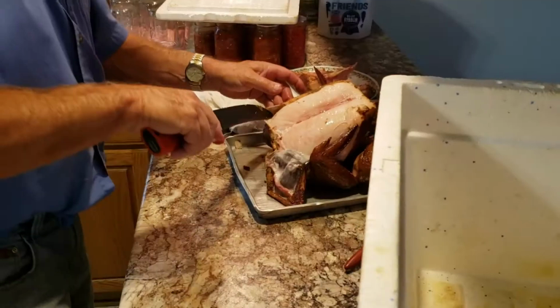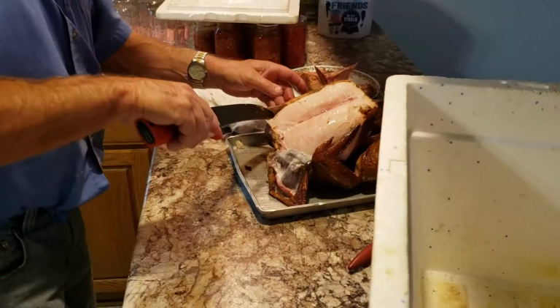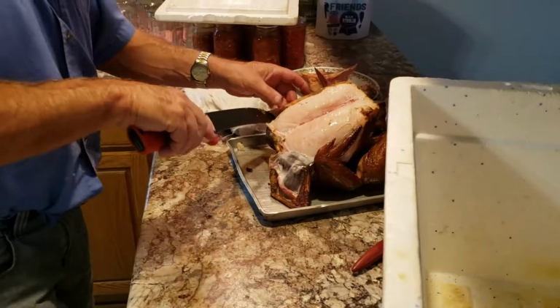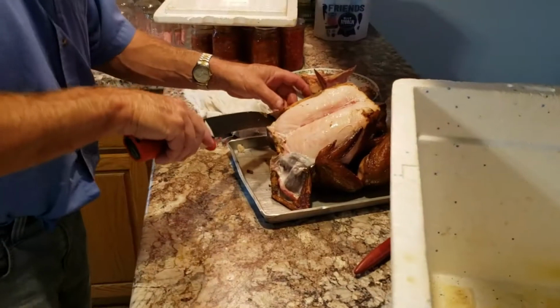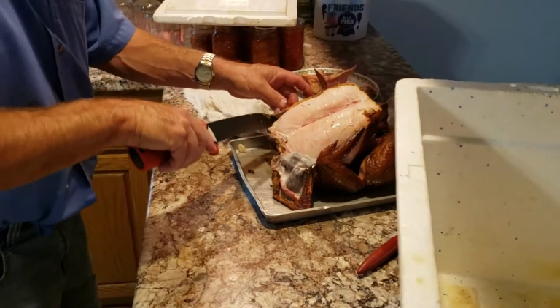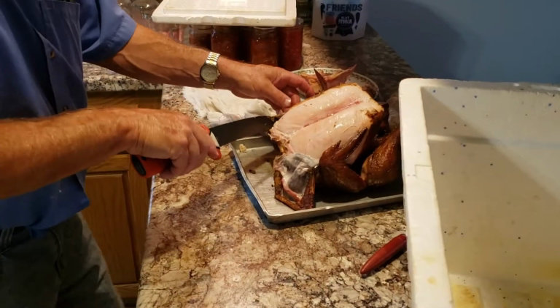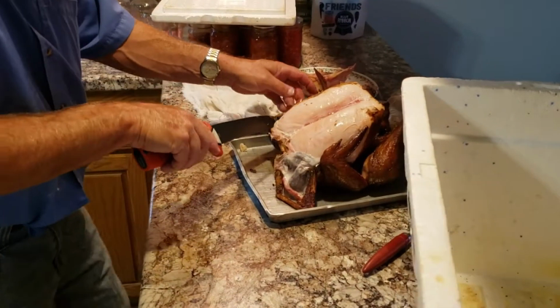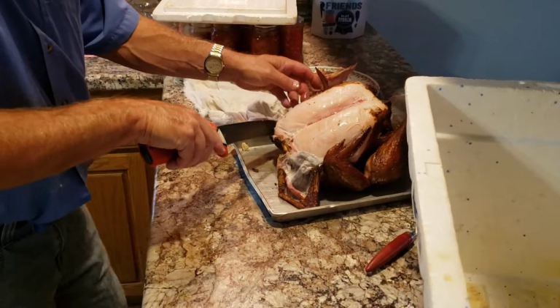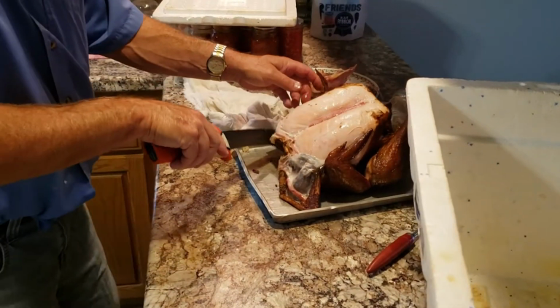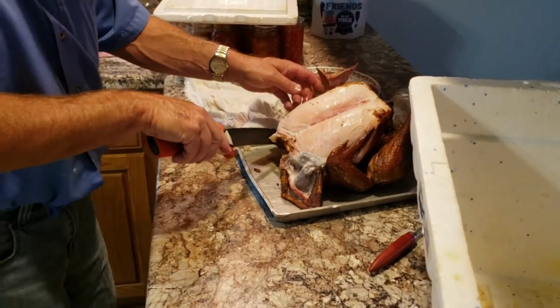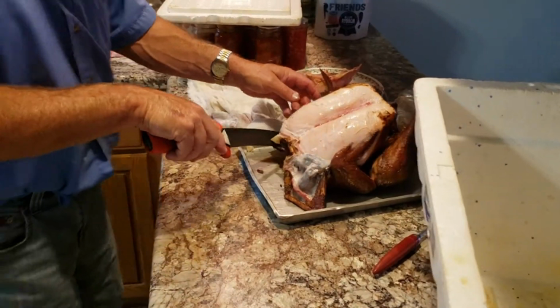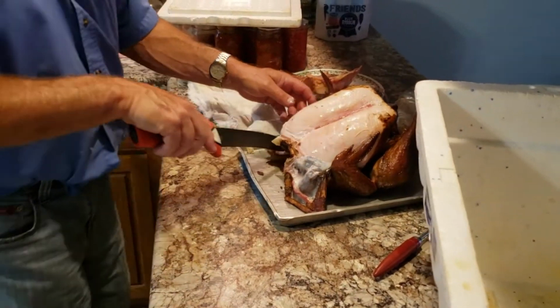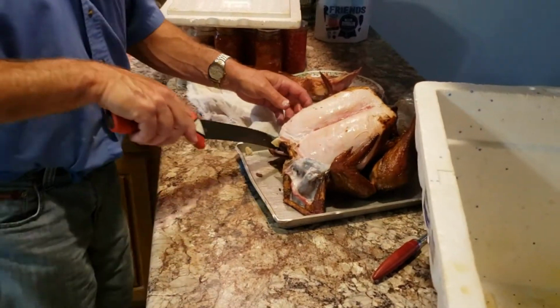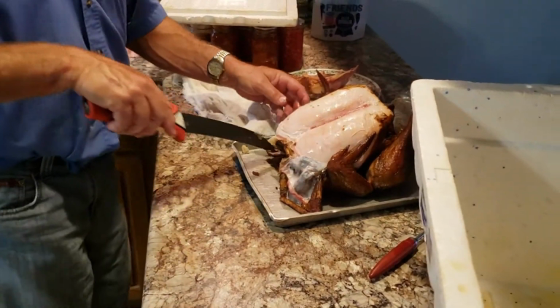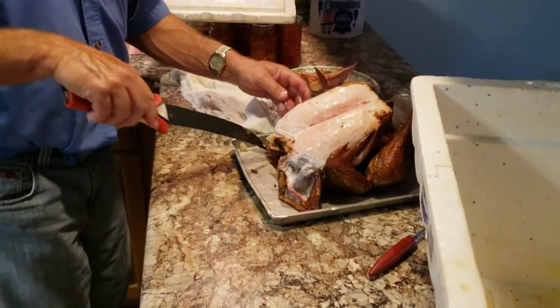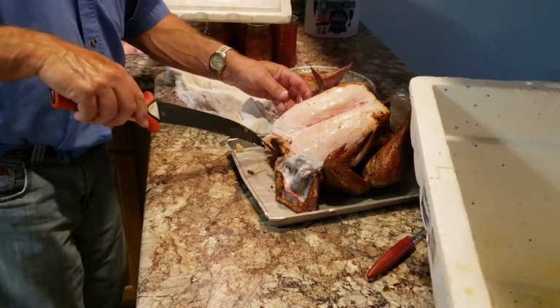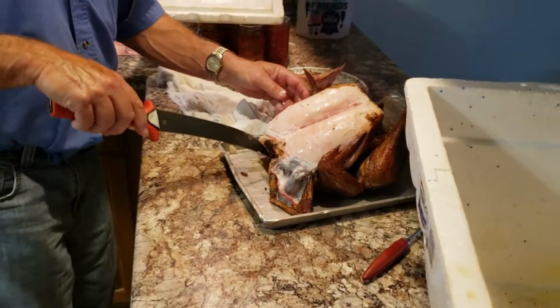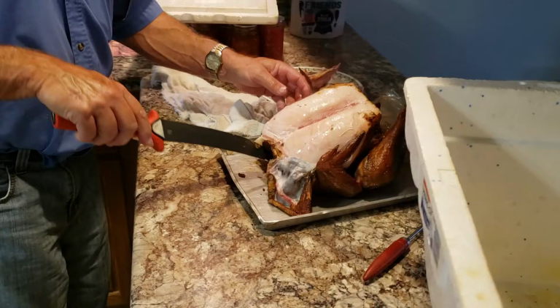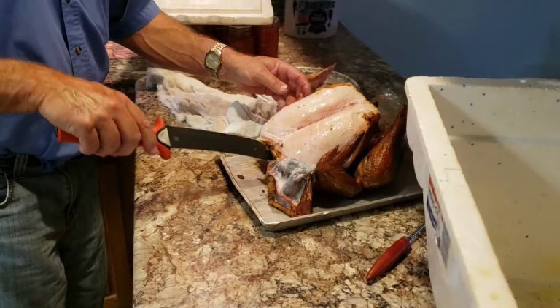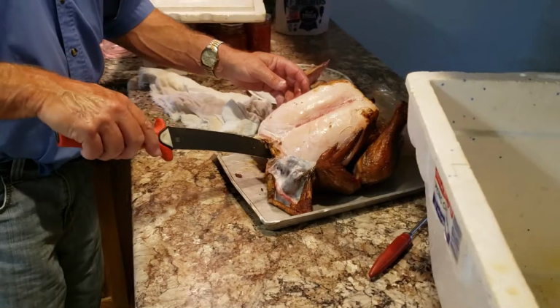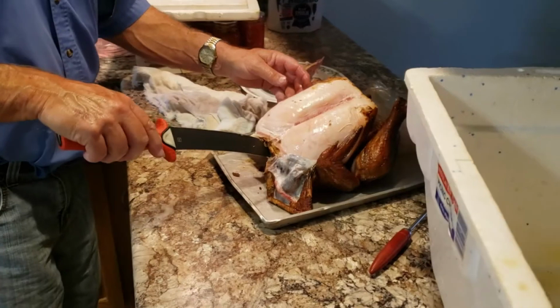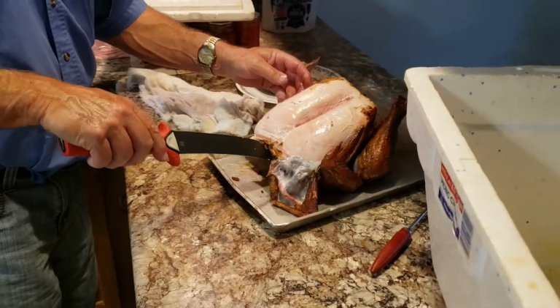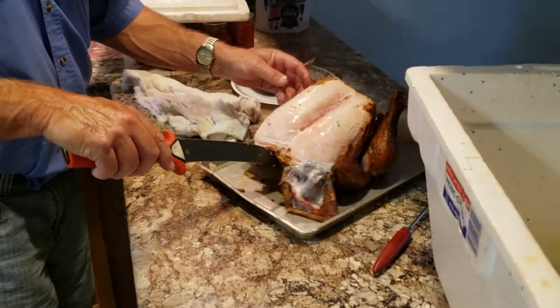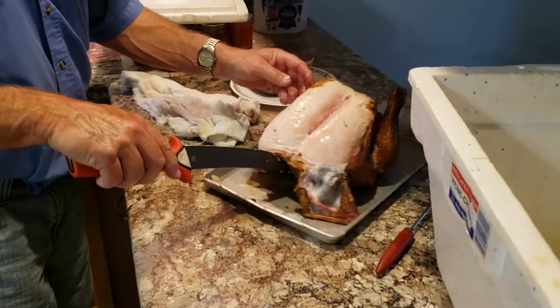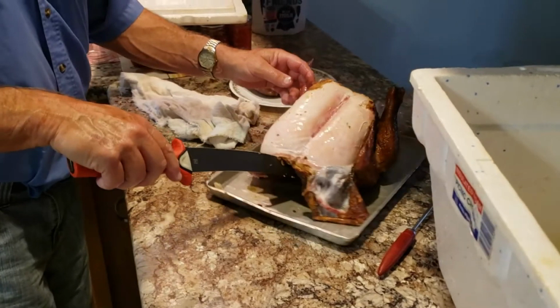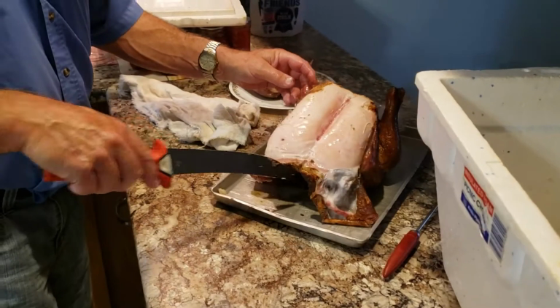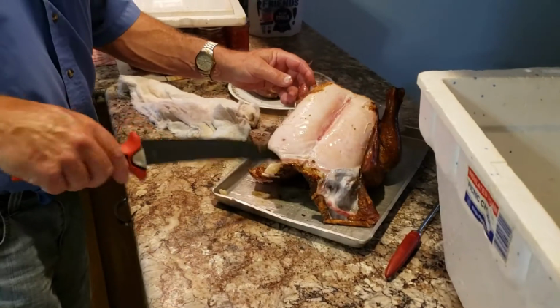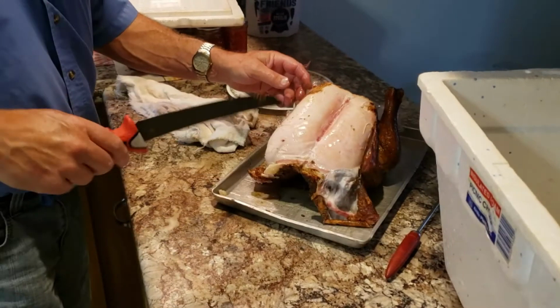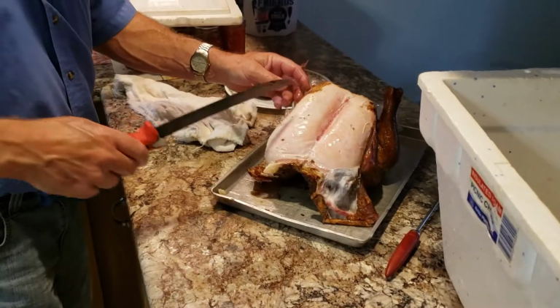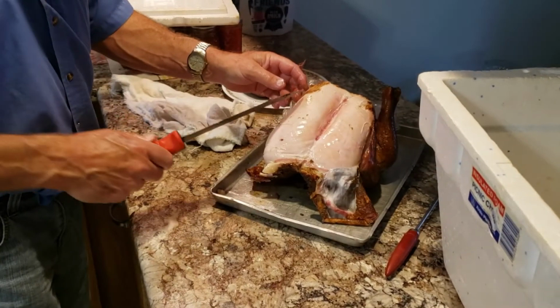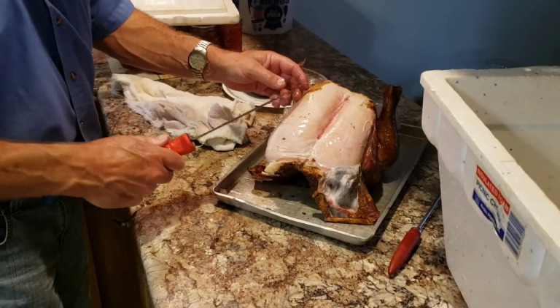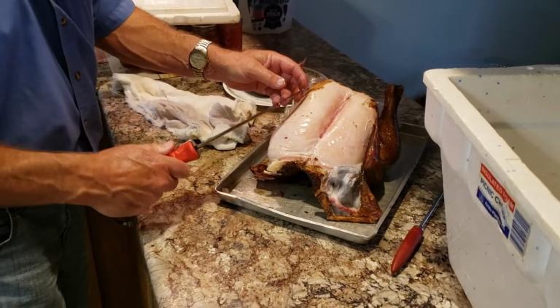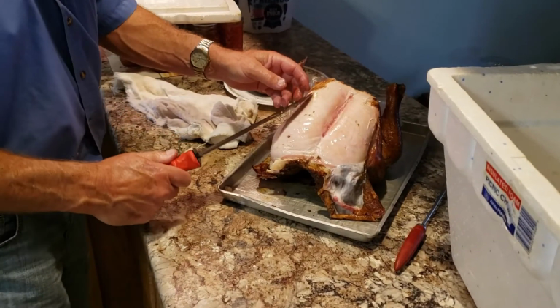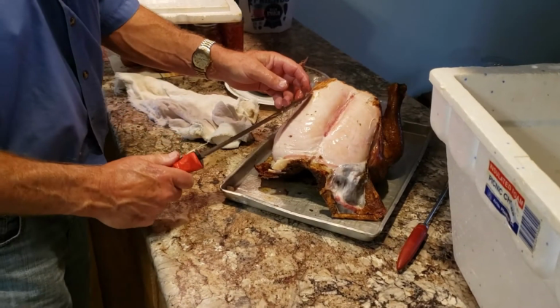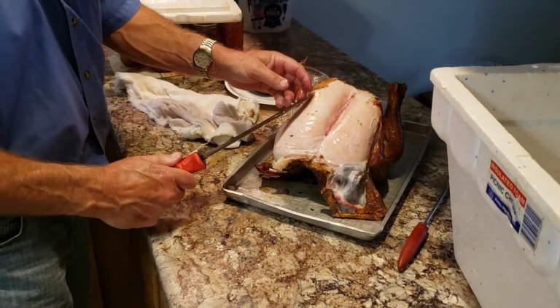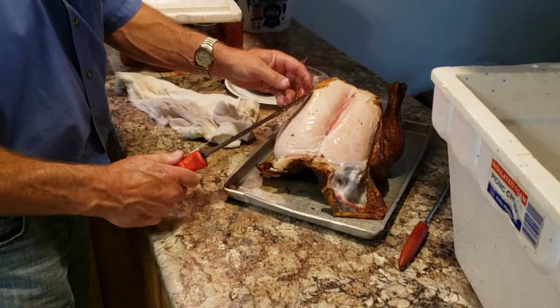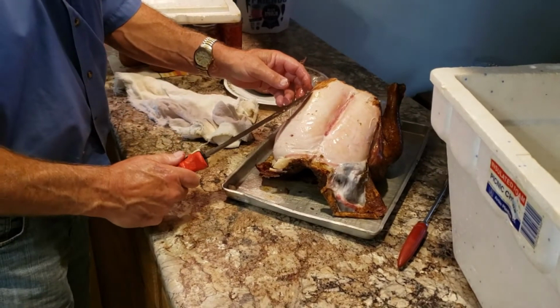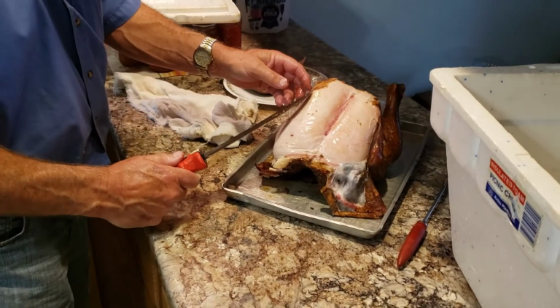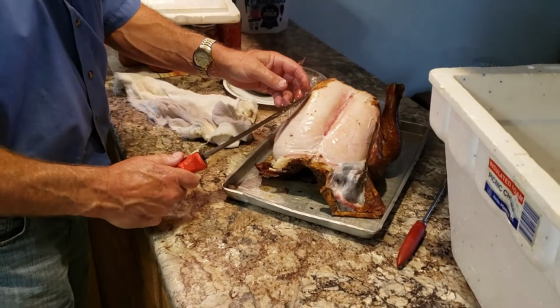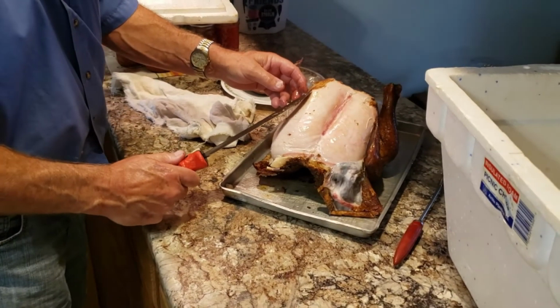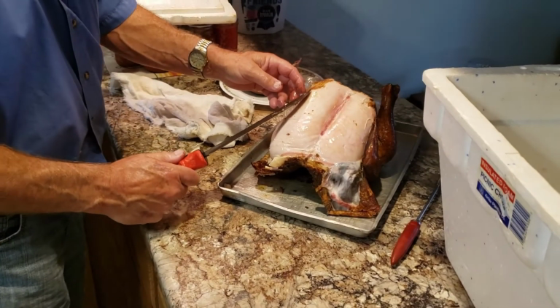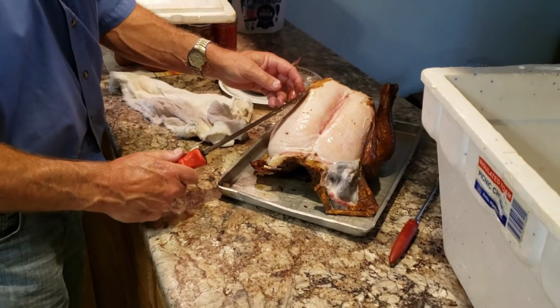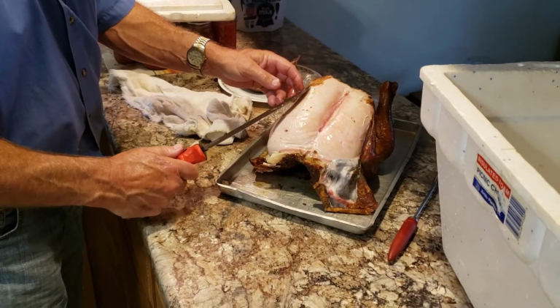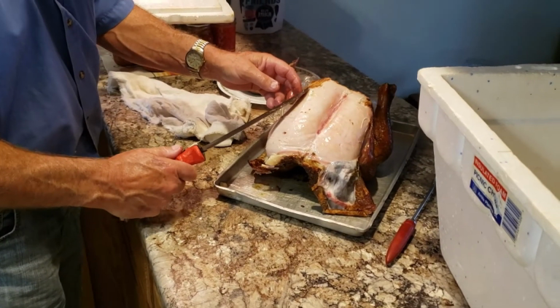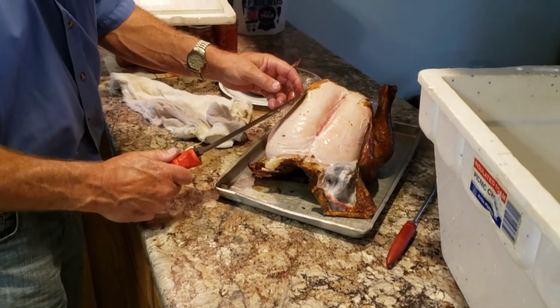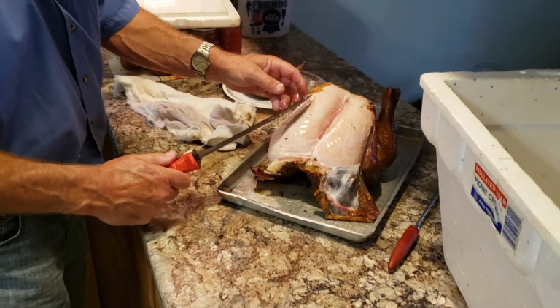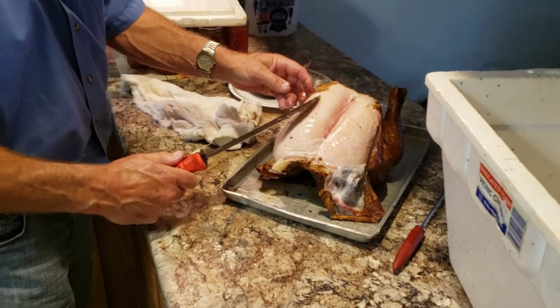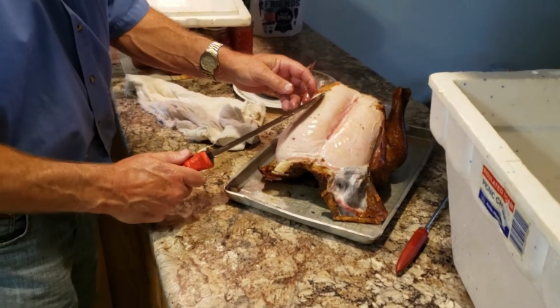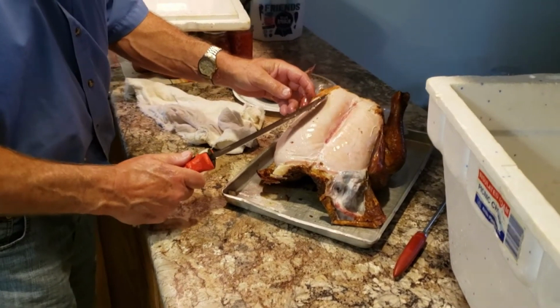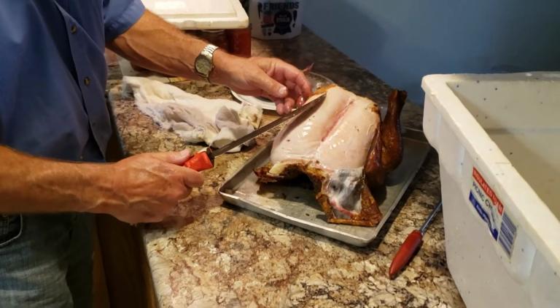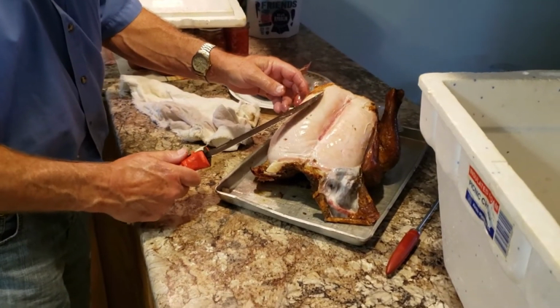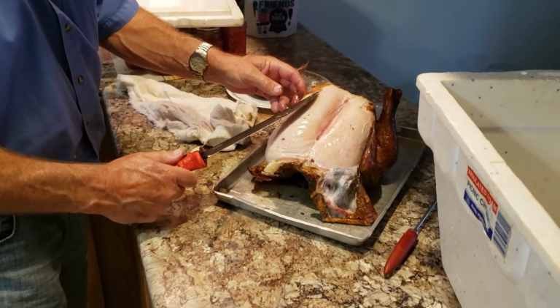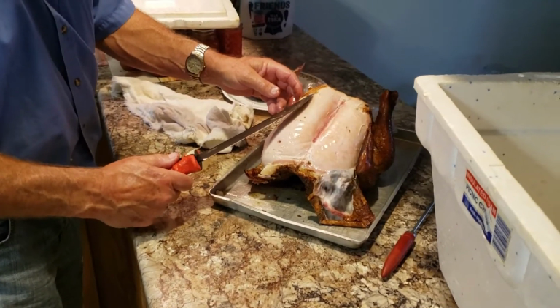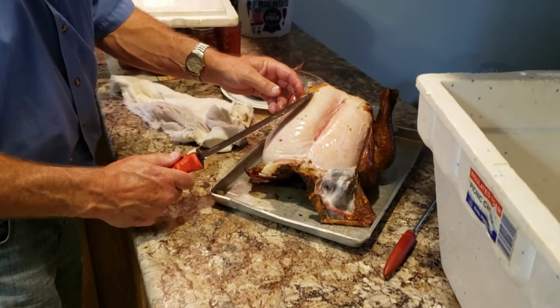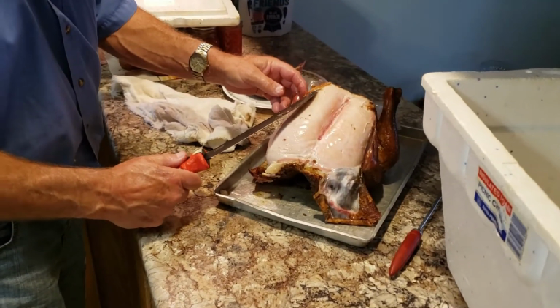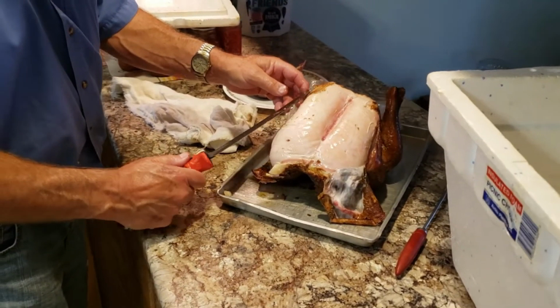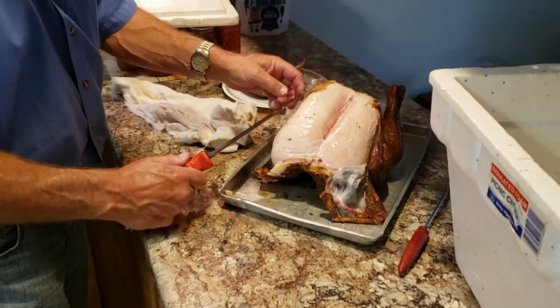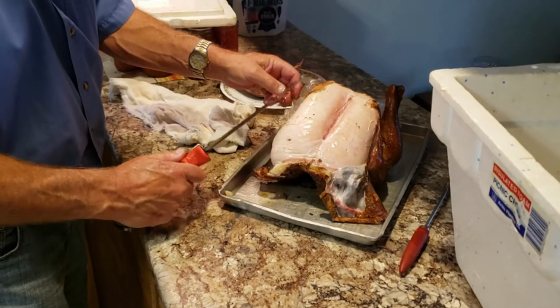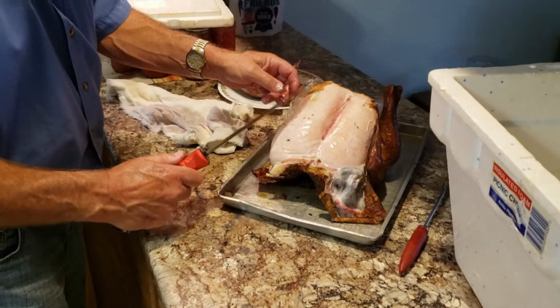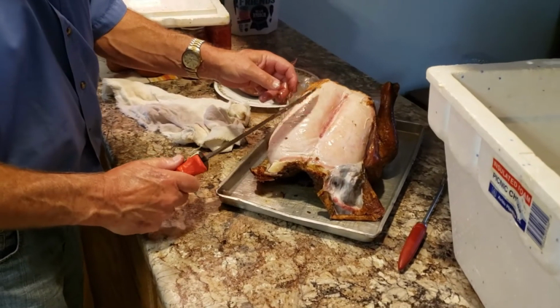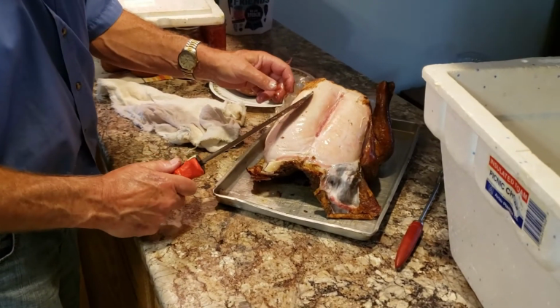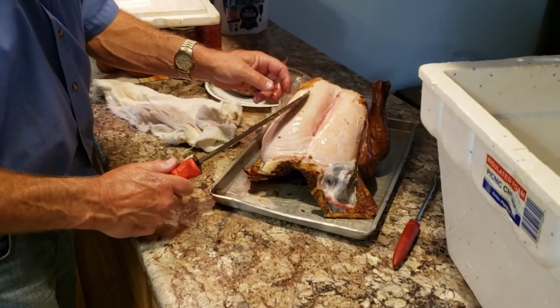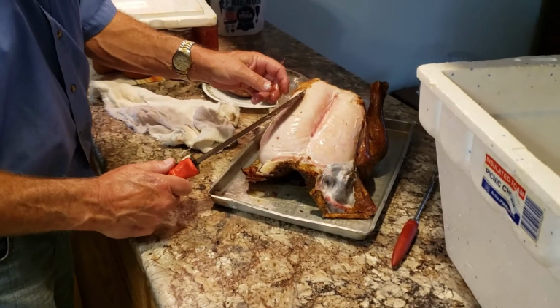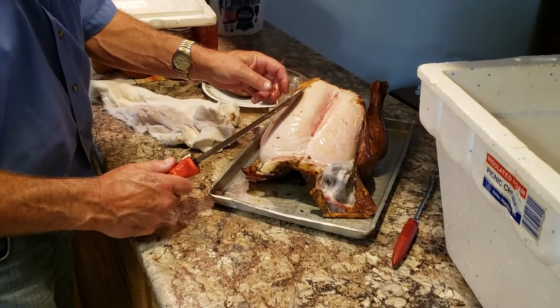Okay, and here is the final product. So tell us, Roger, how long was this in the smoker for?